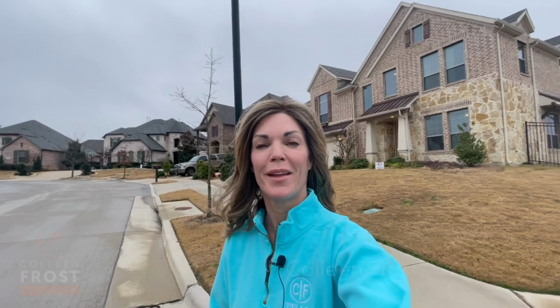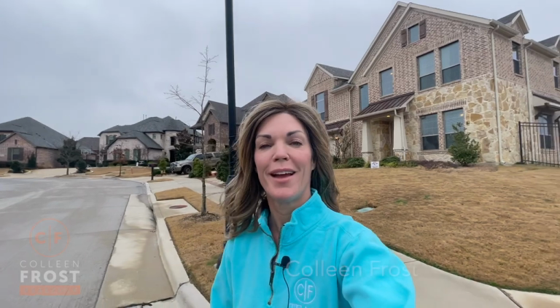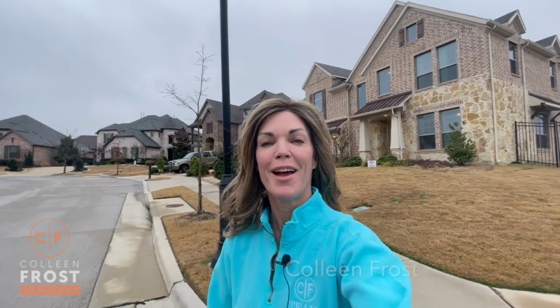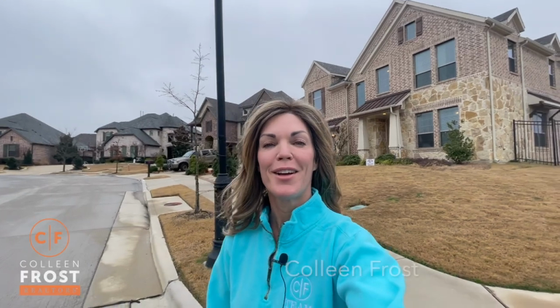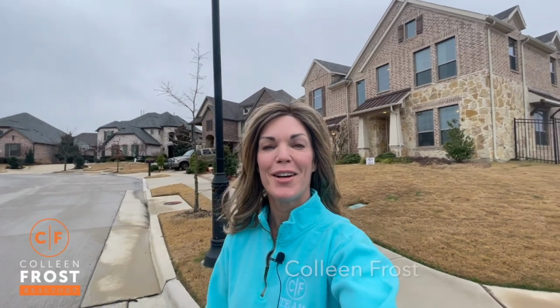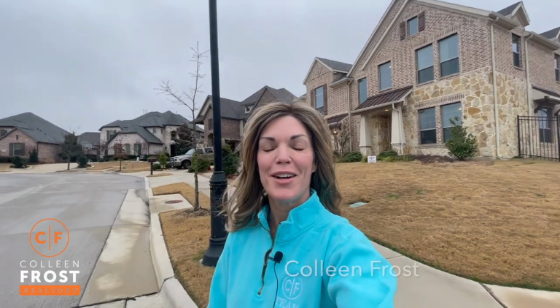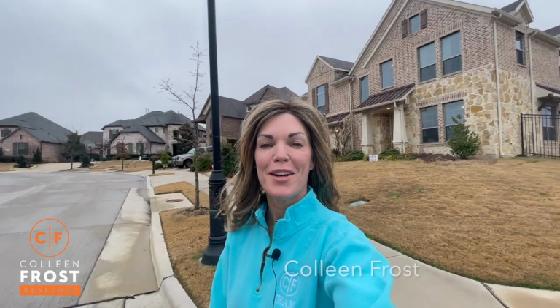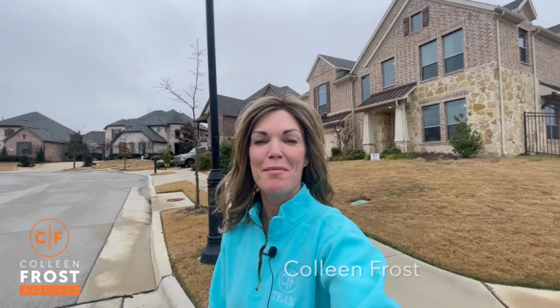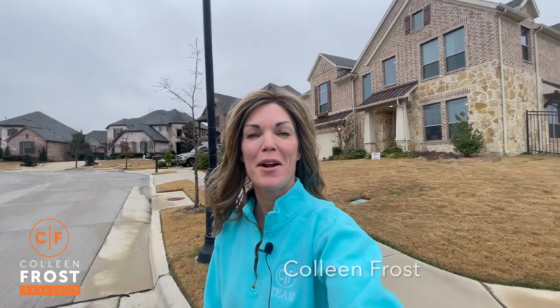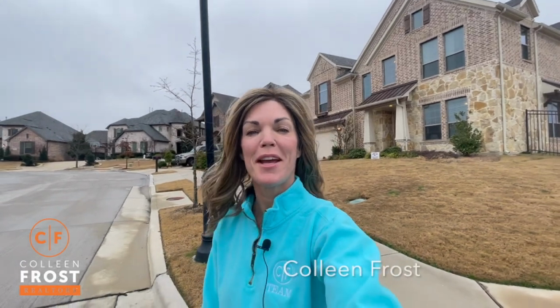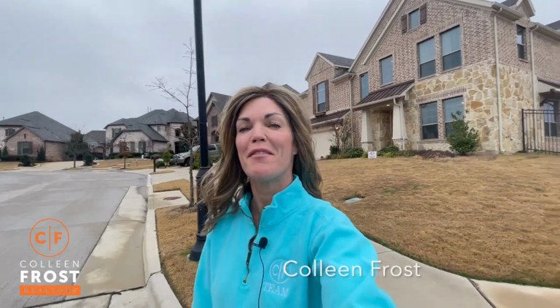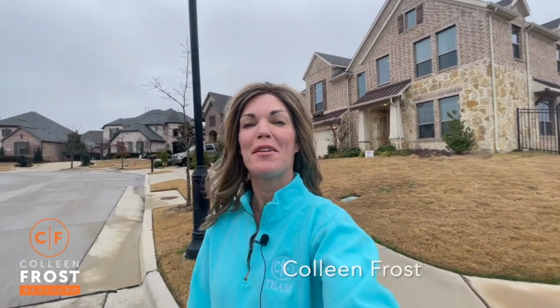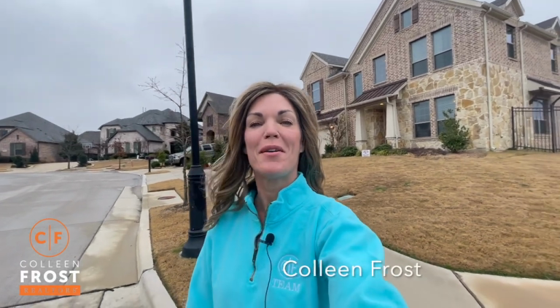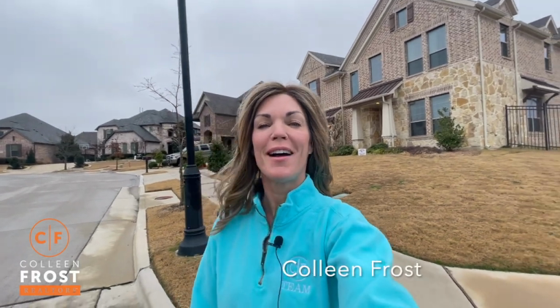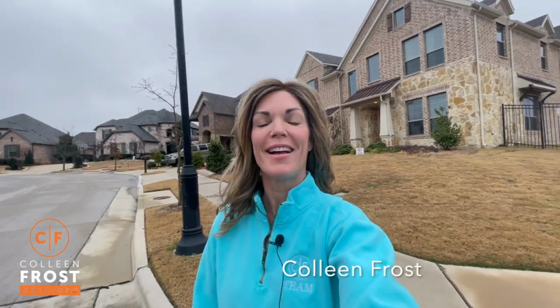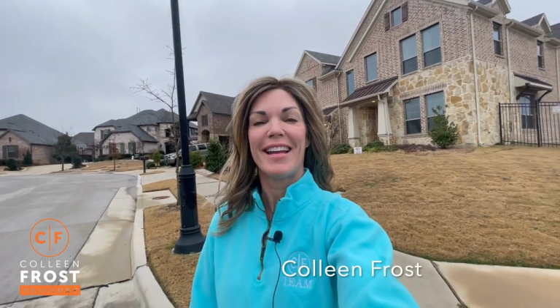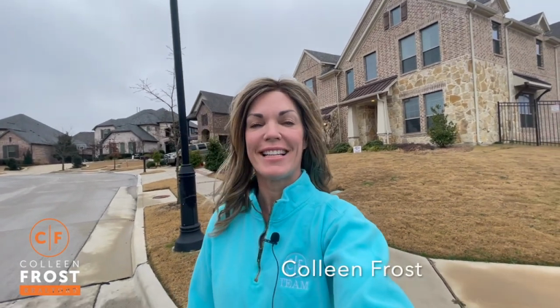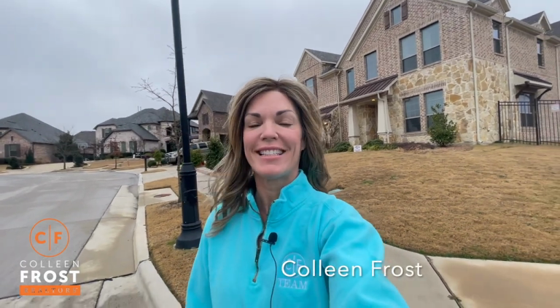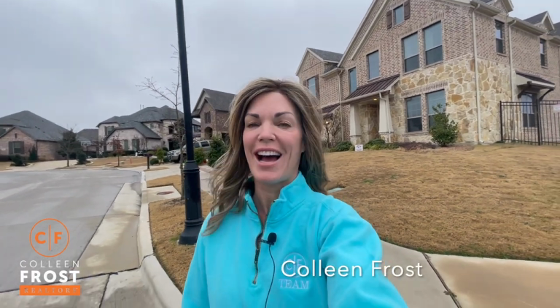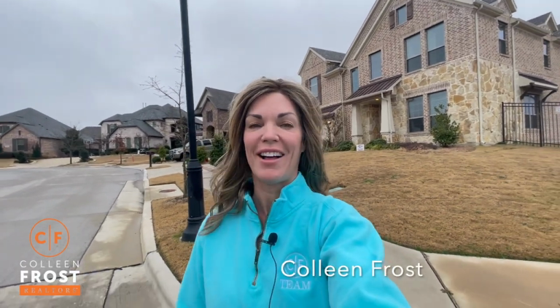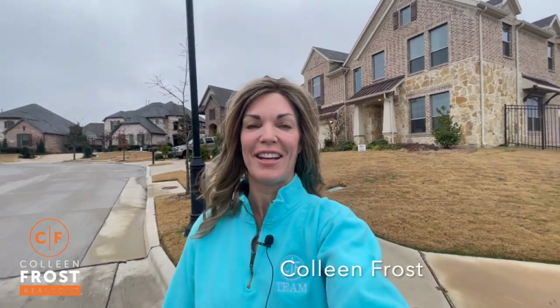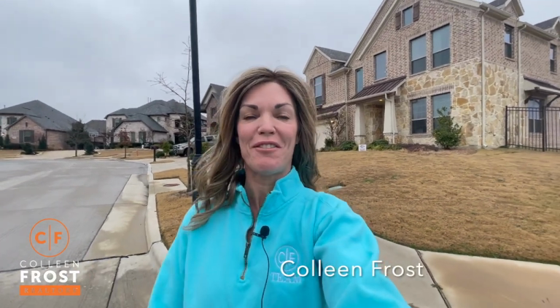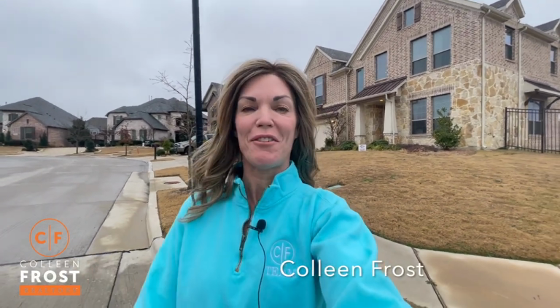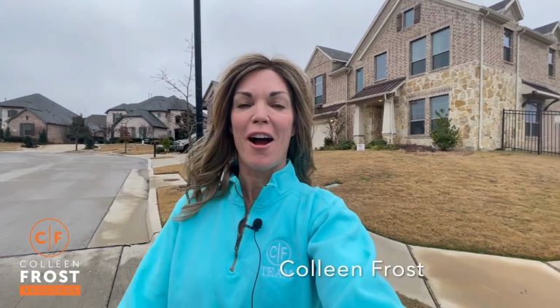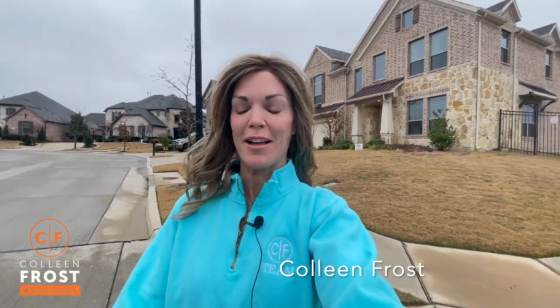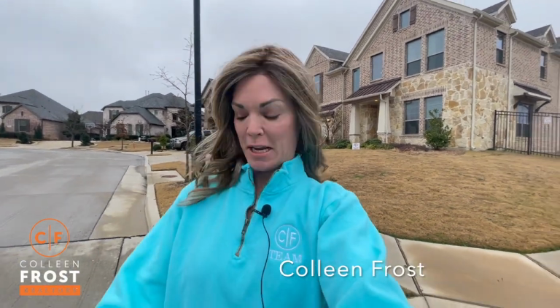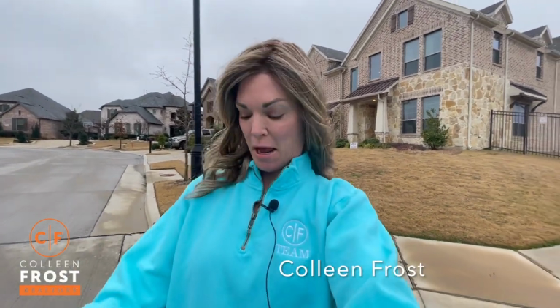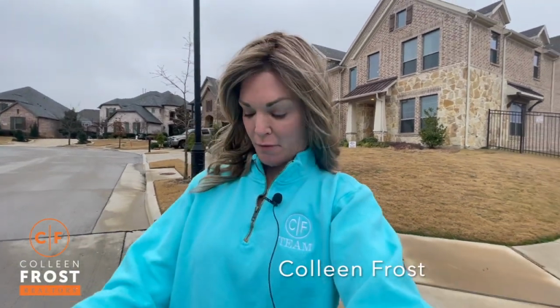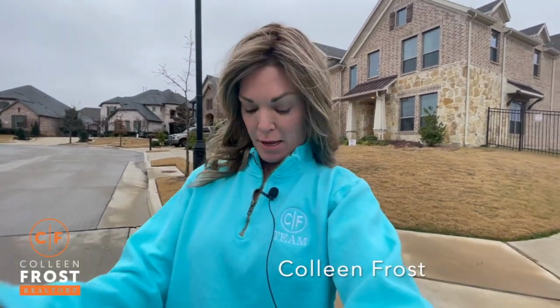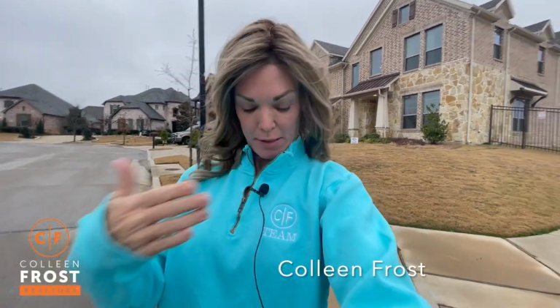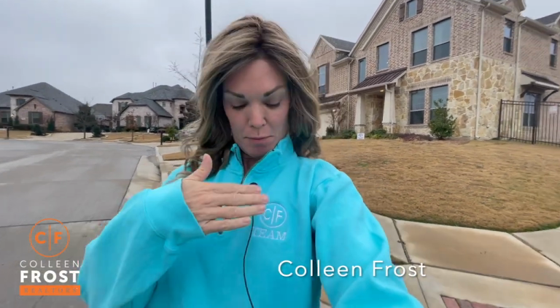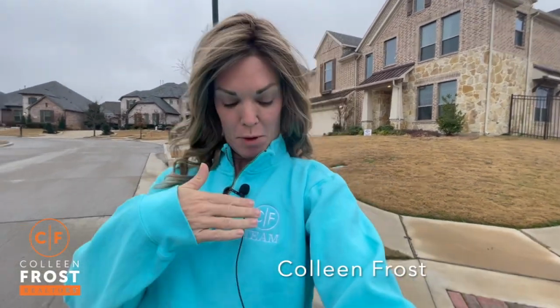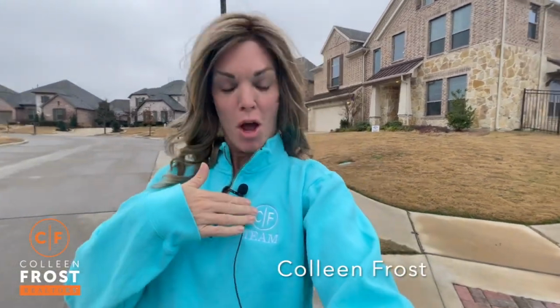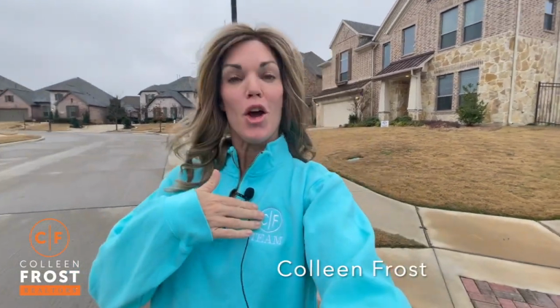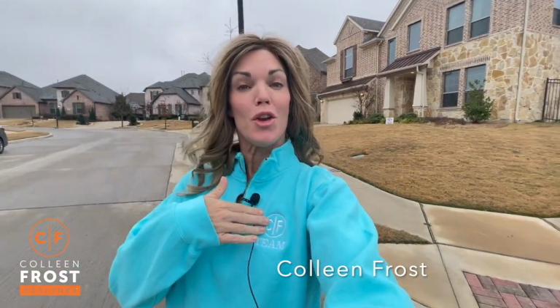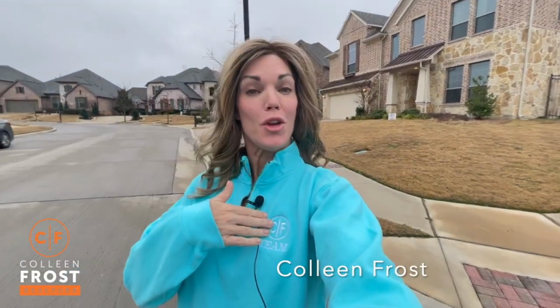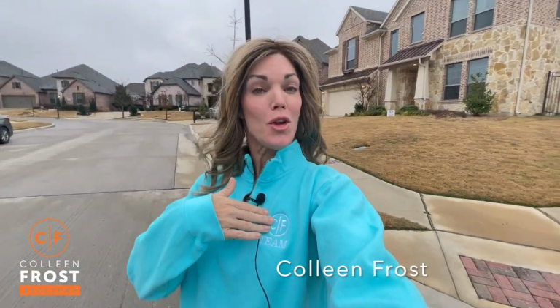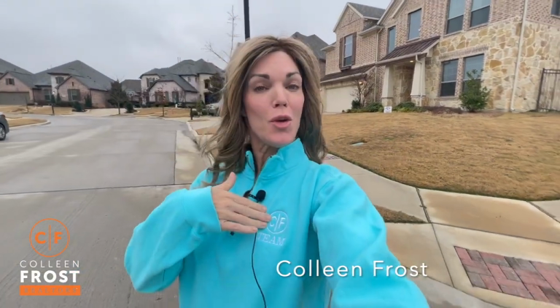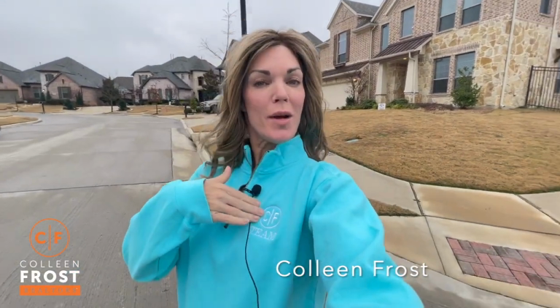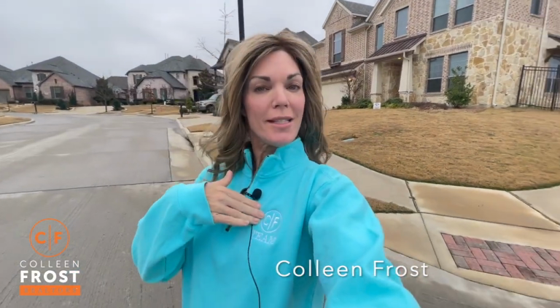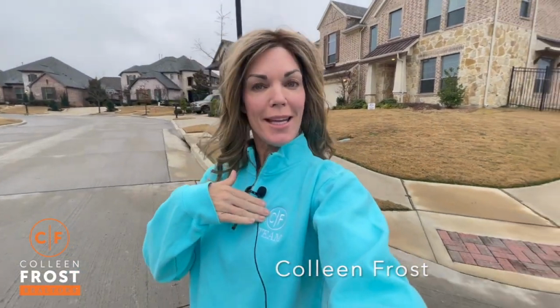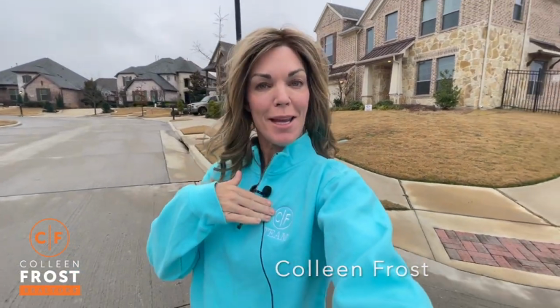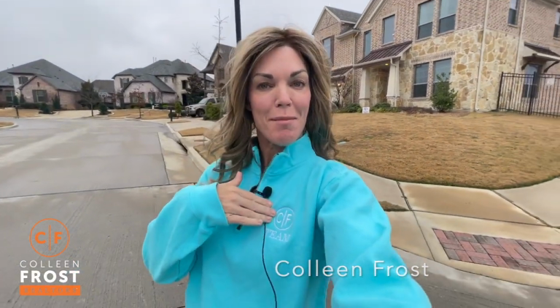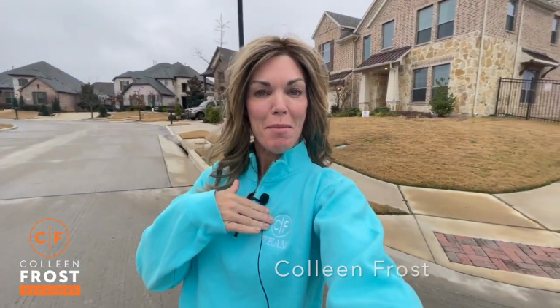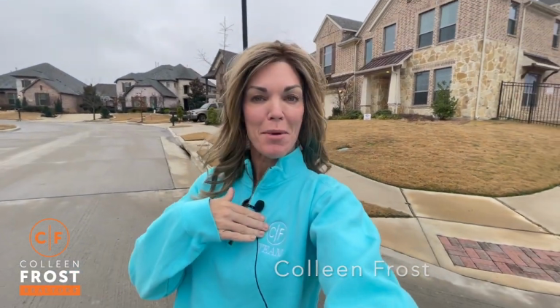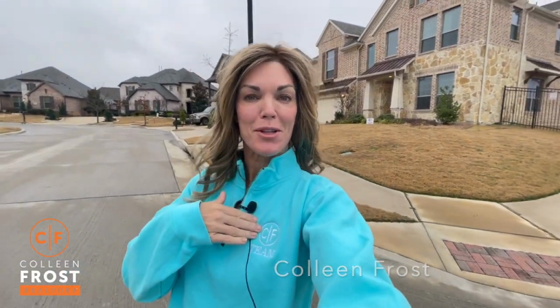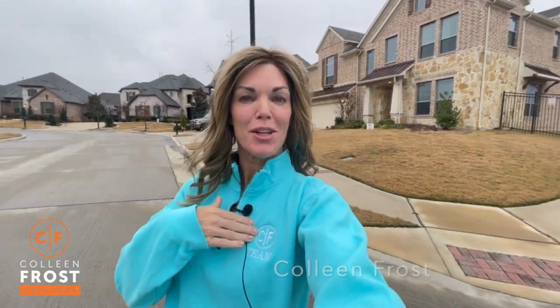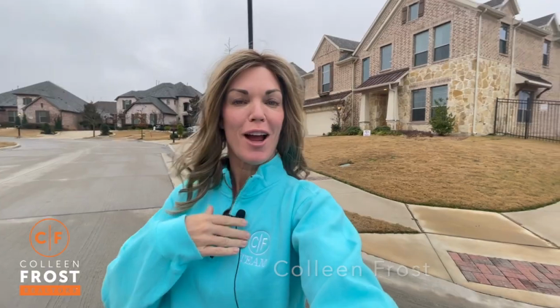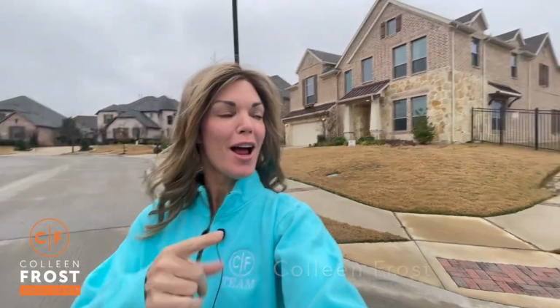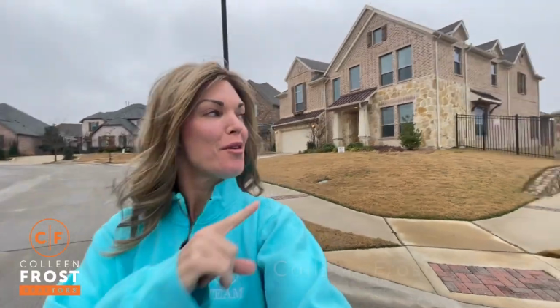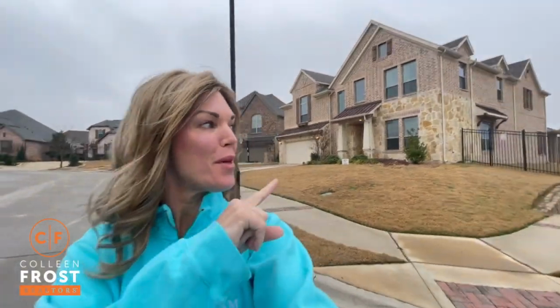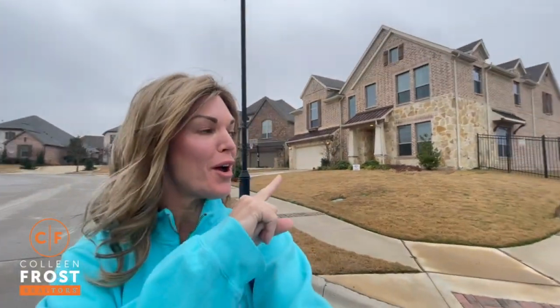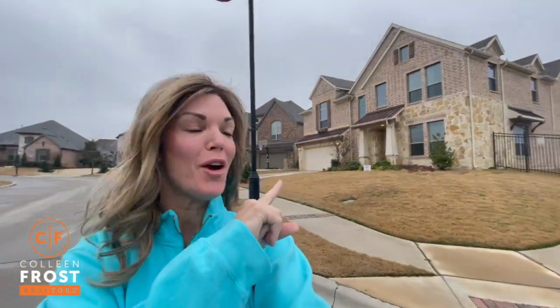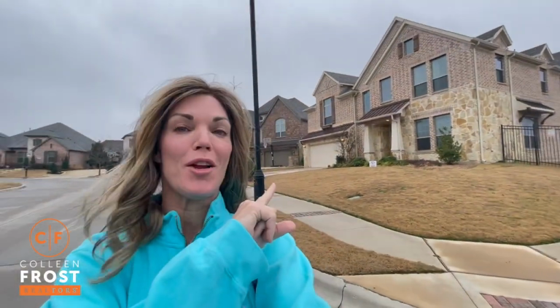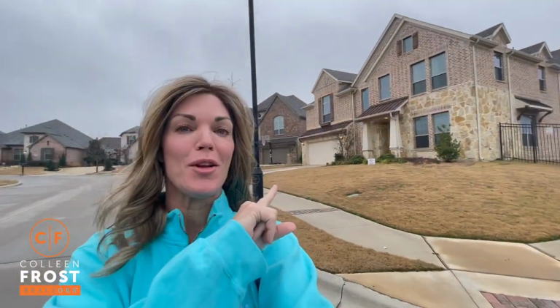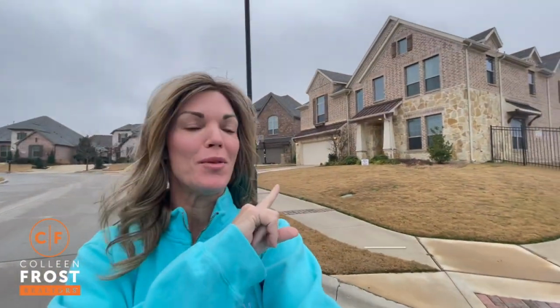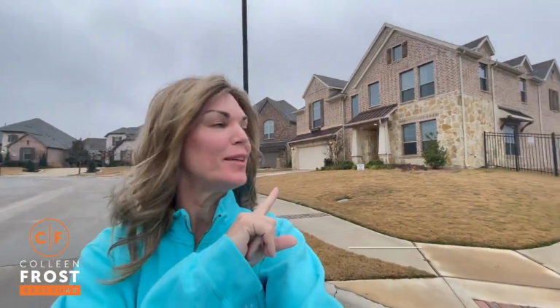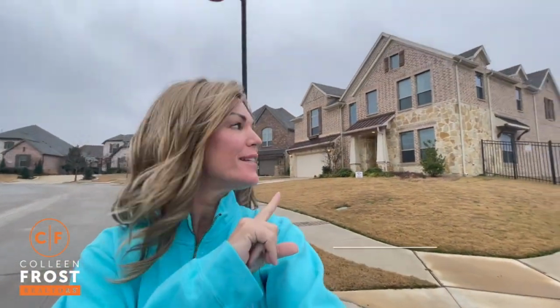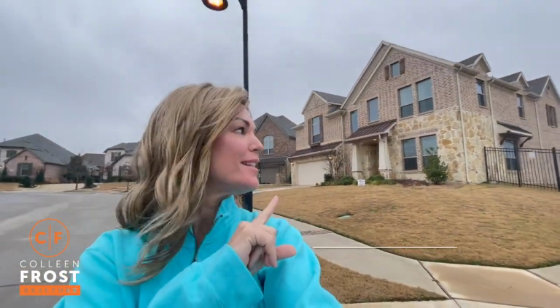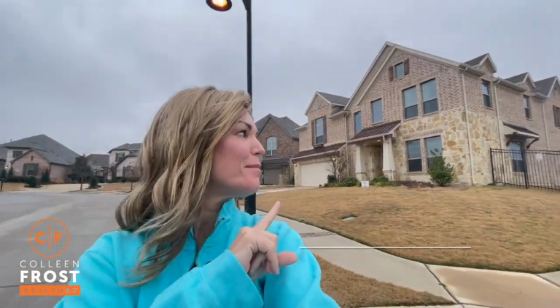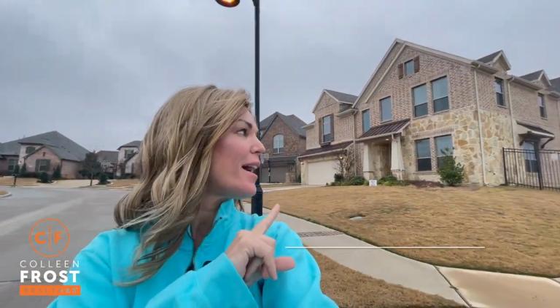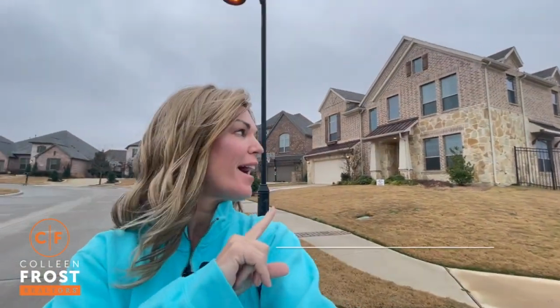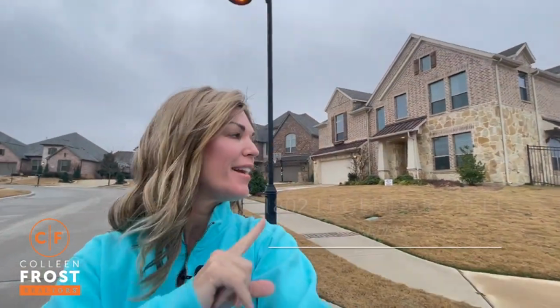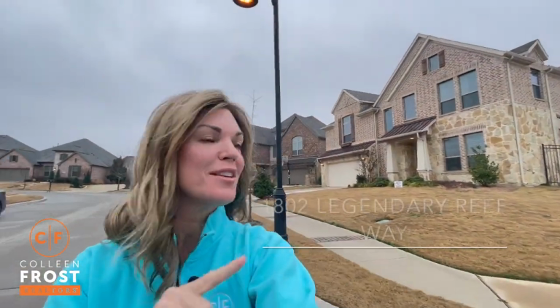Good morning, everyone. It's Colleen Frost. I've got some new team merch on with our new listing behind us.